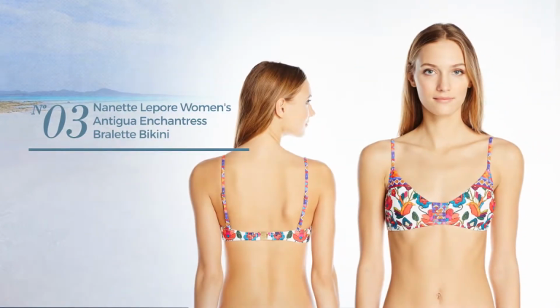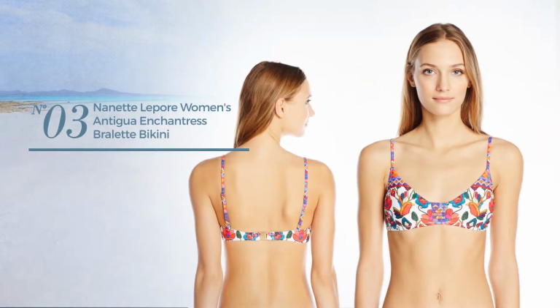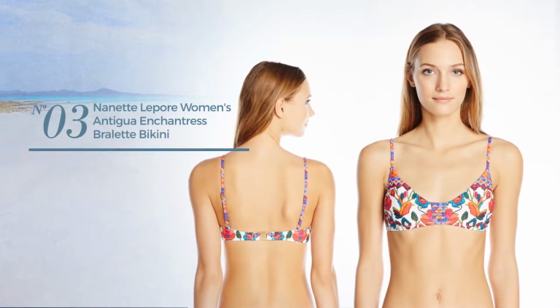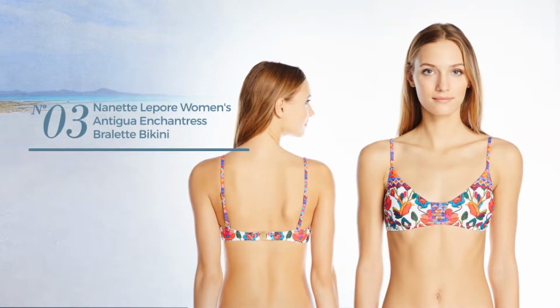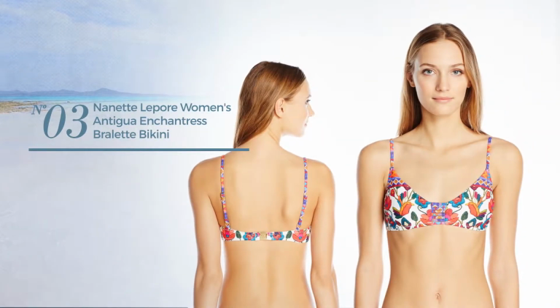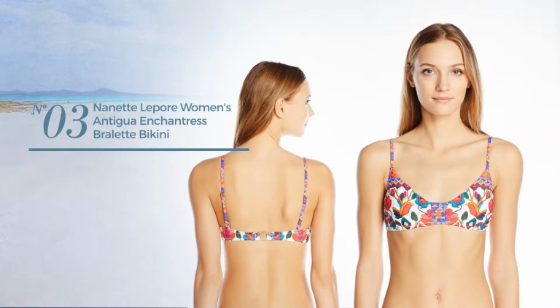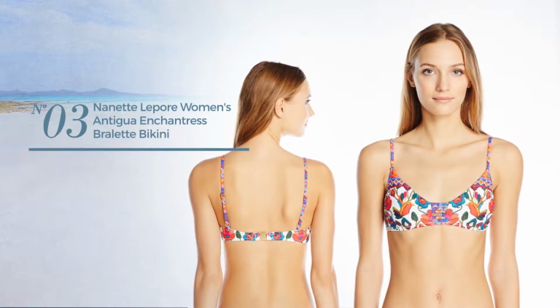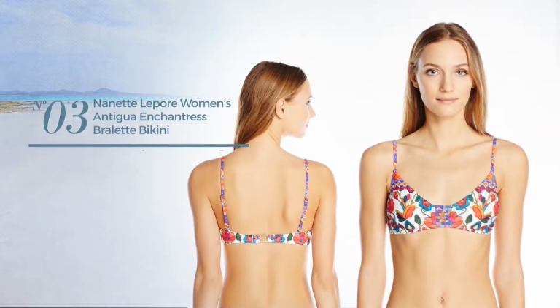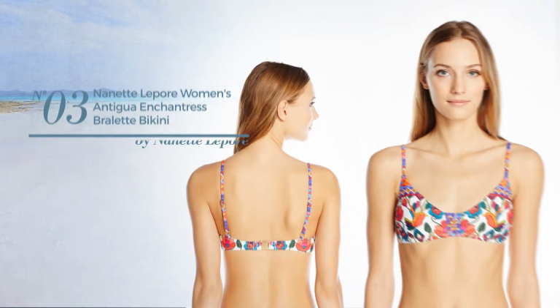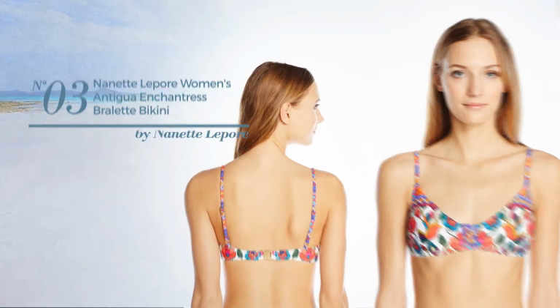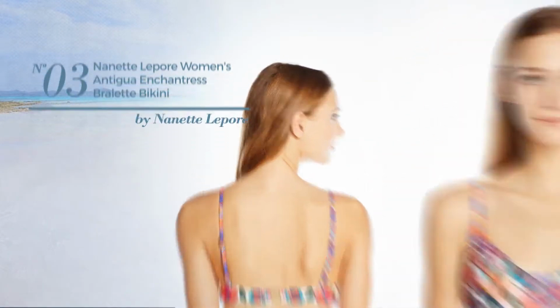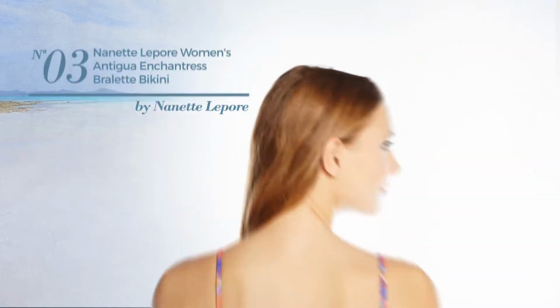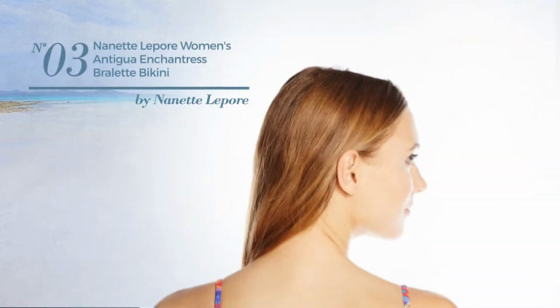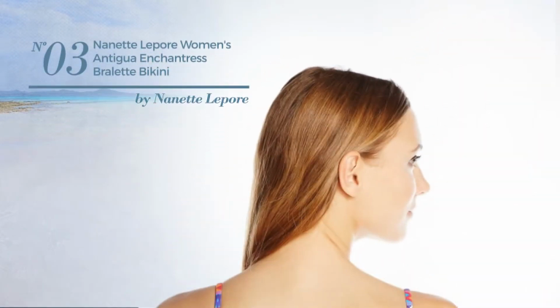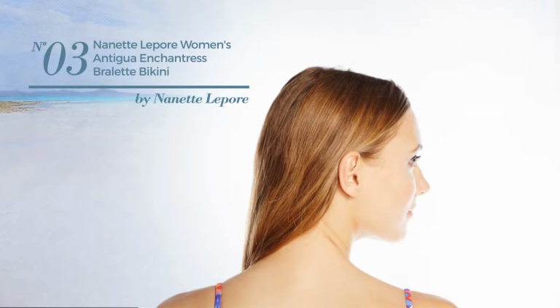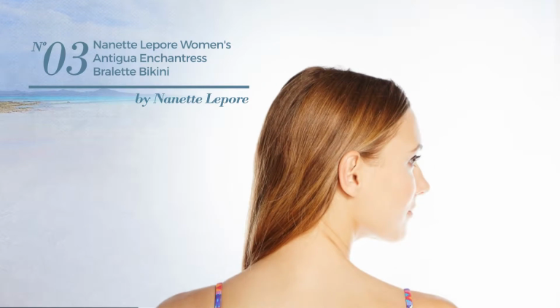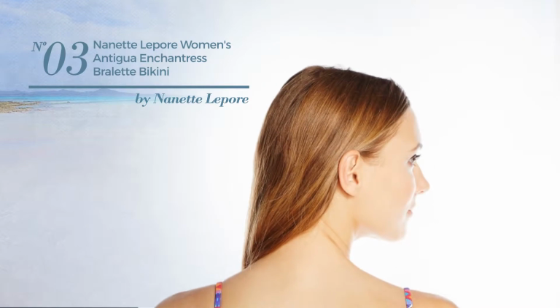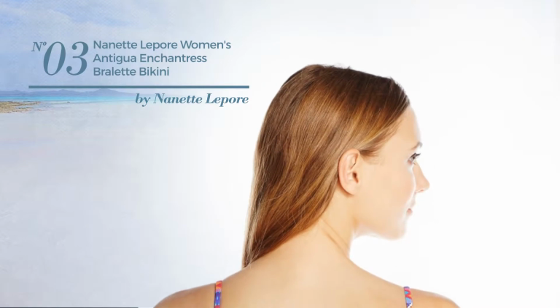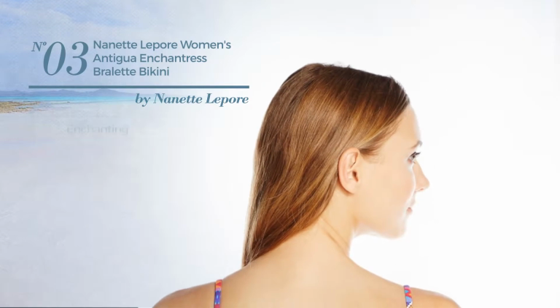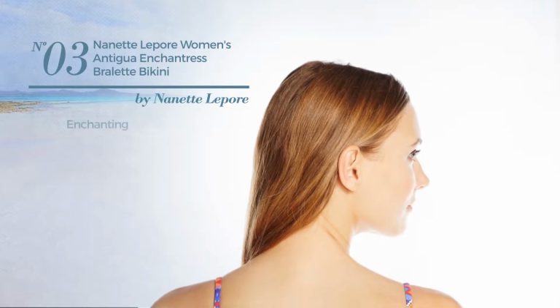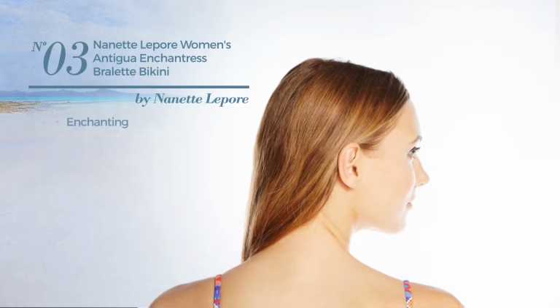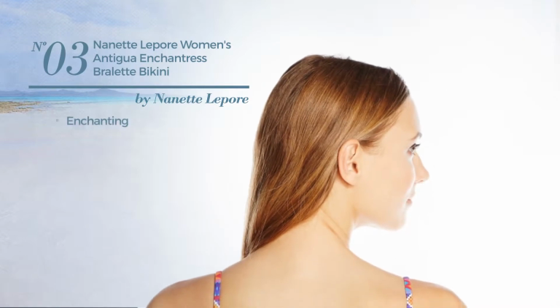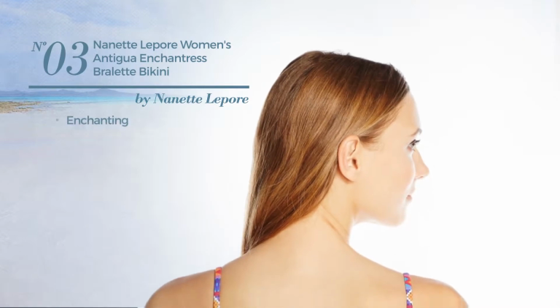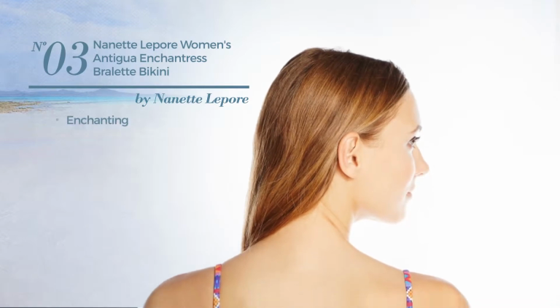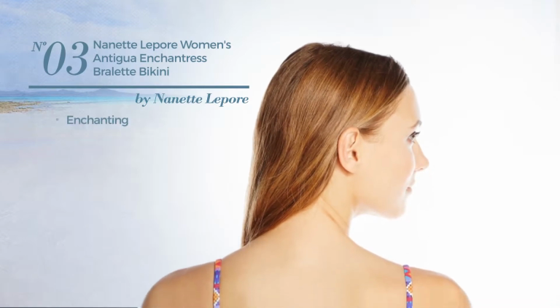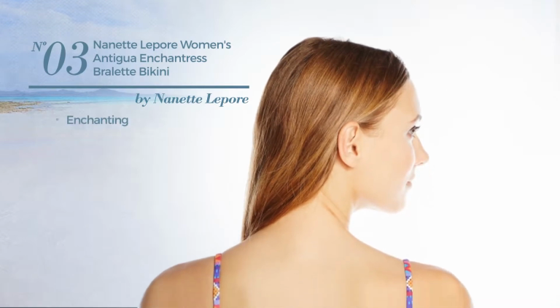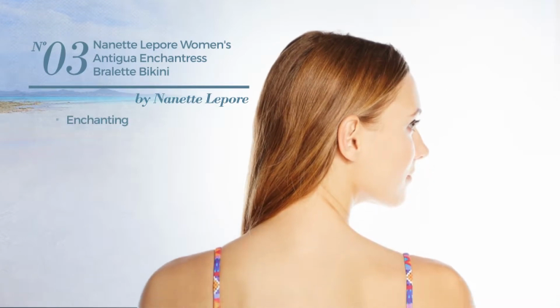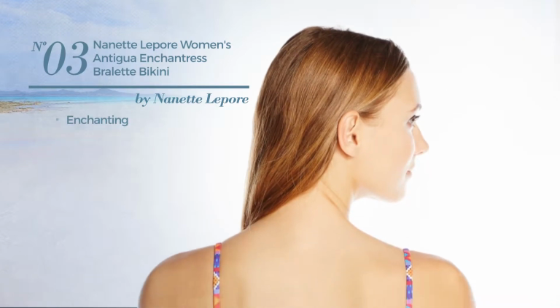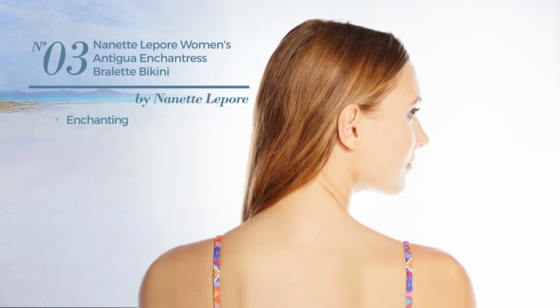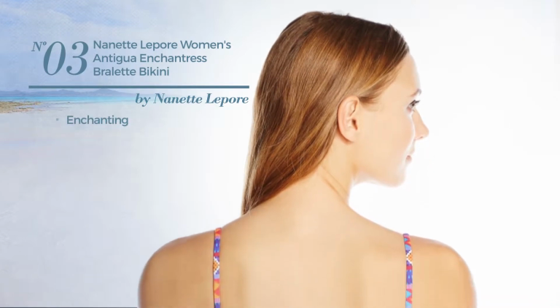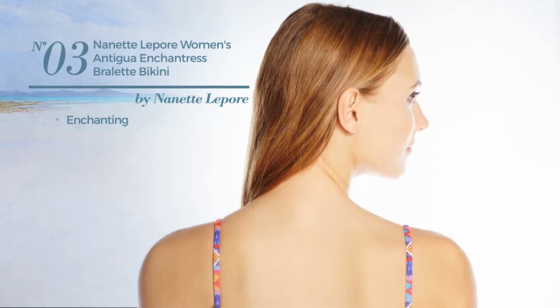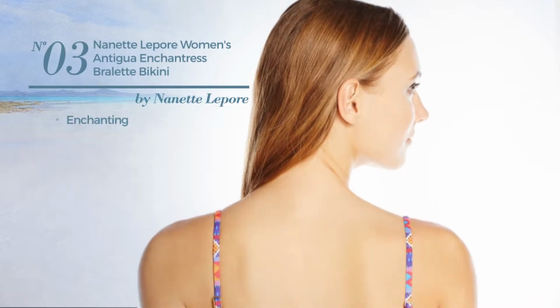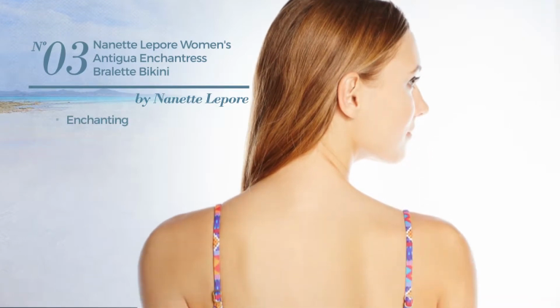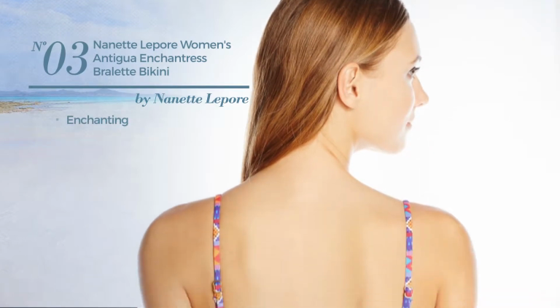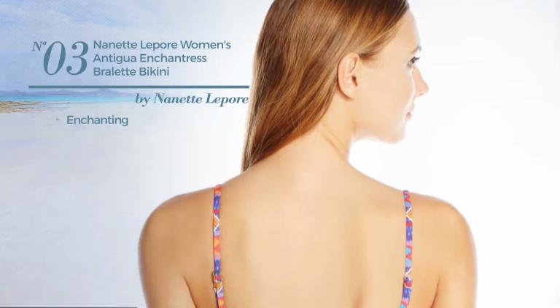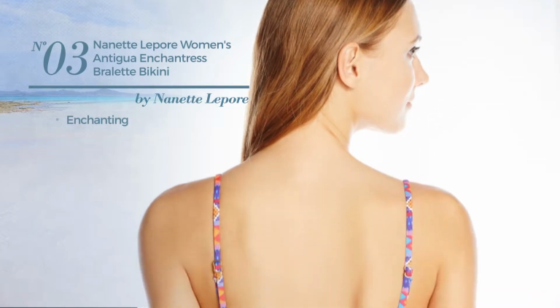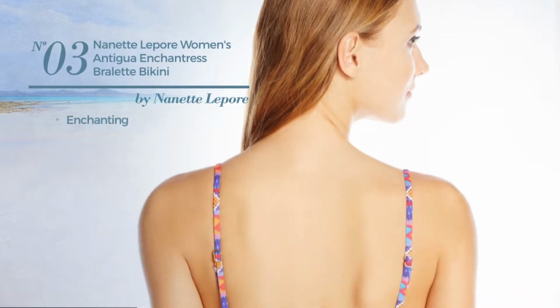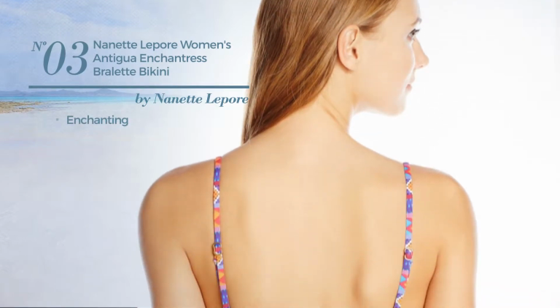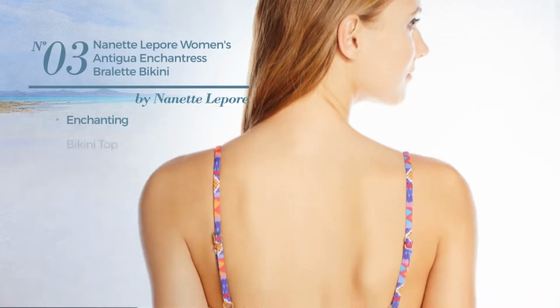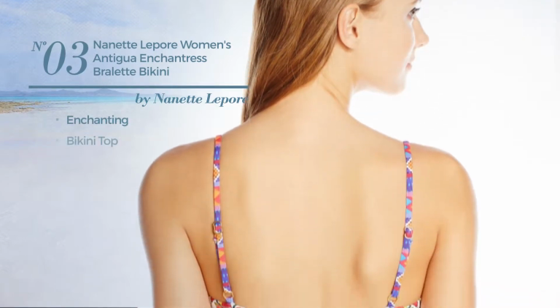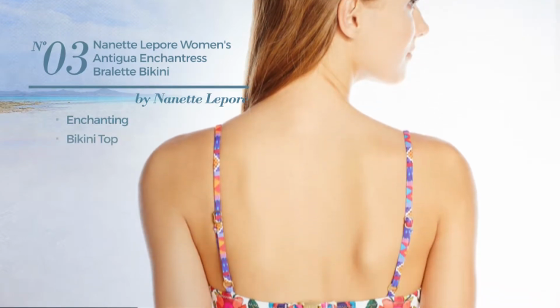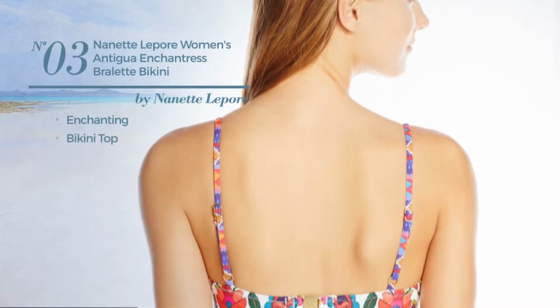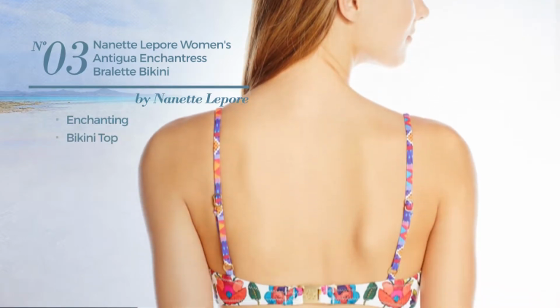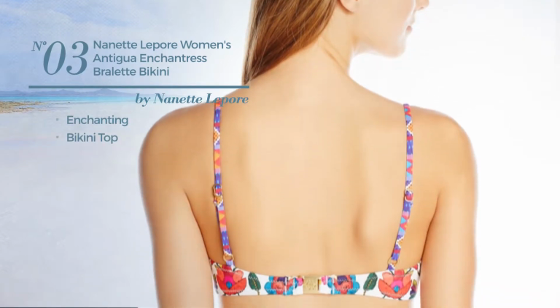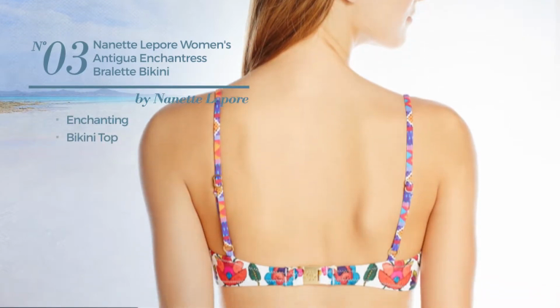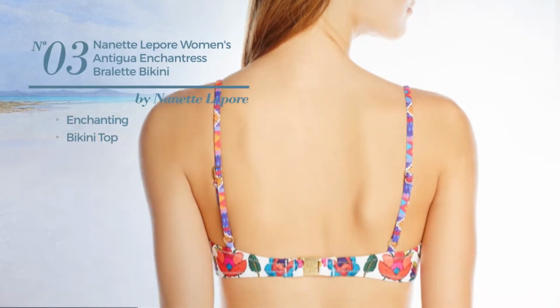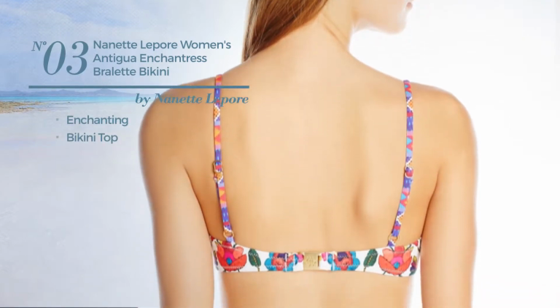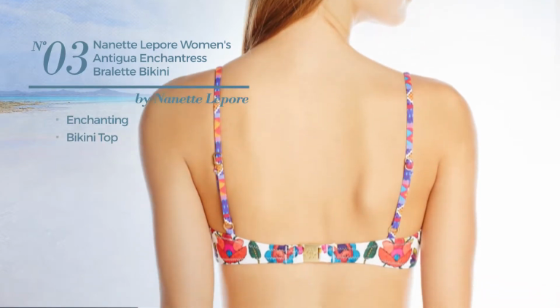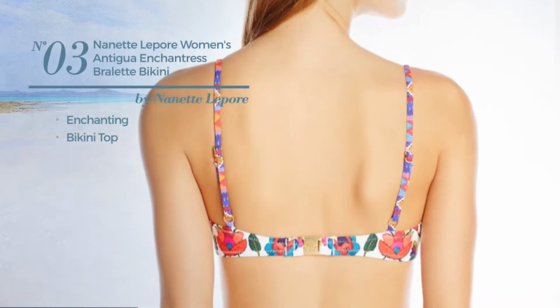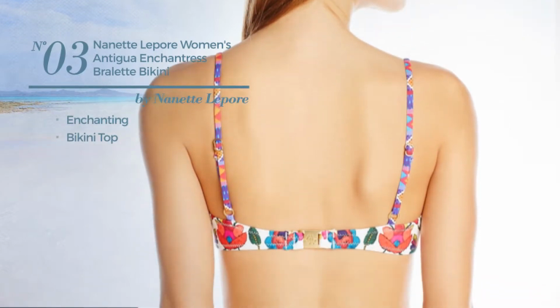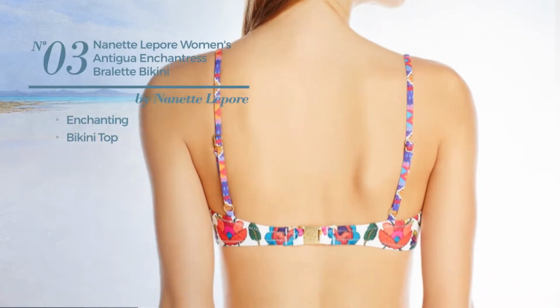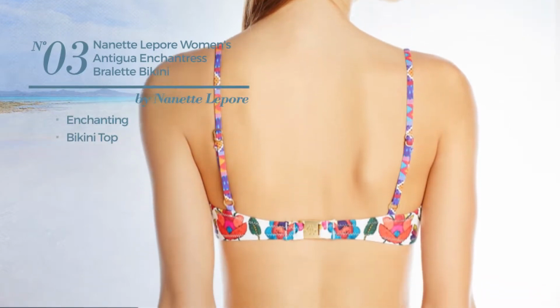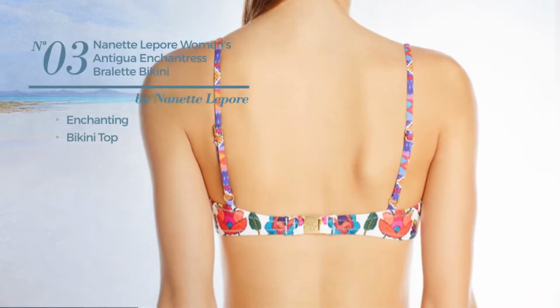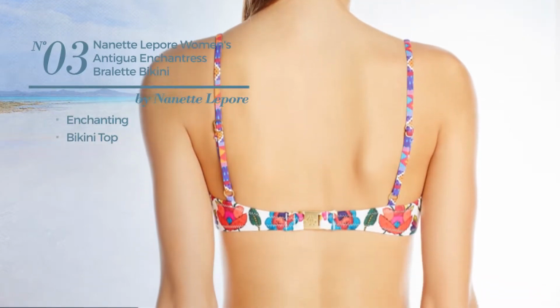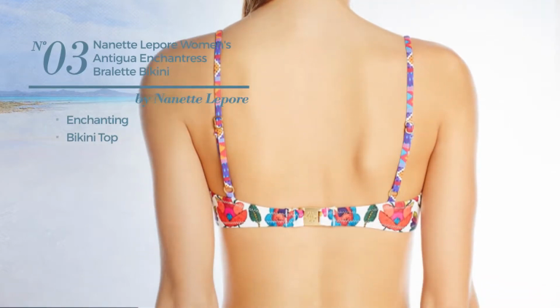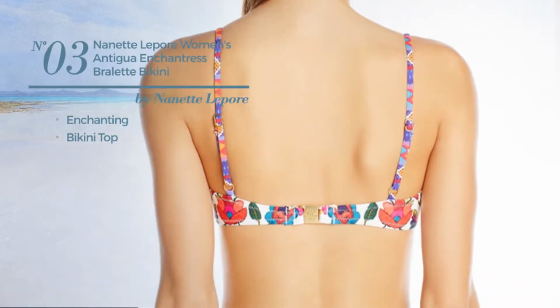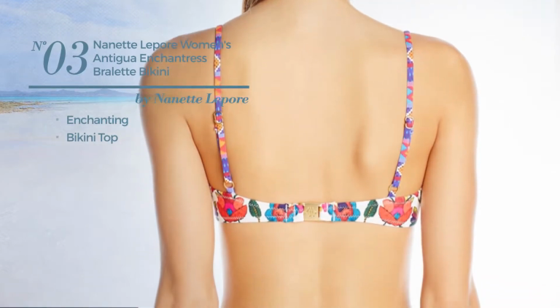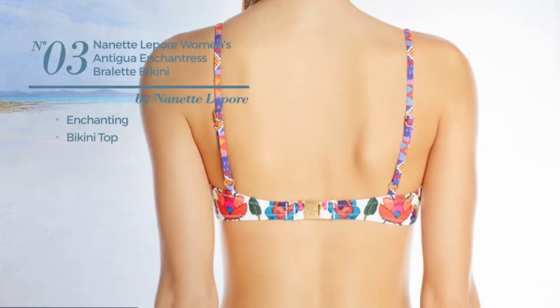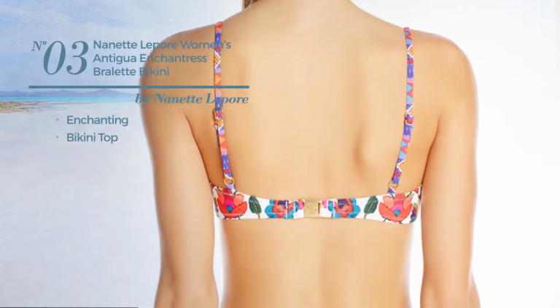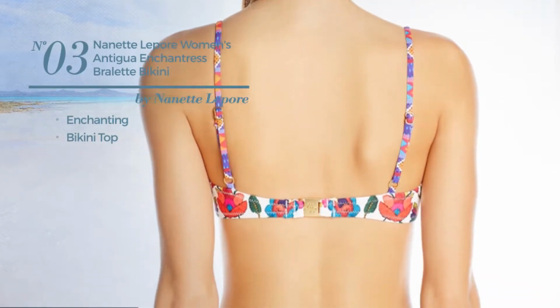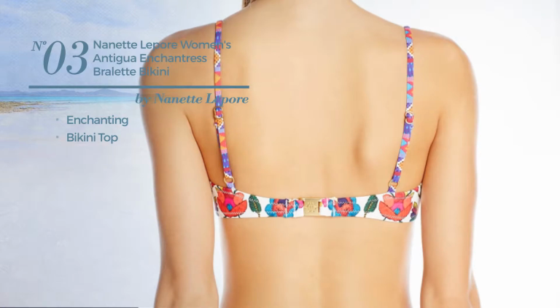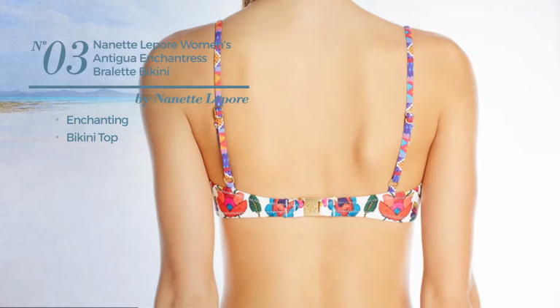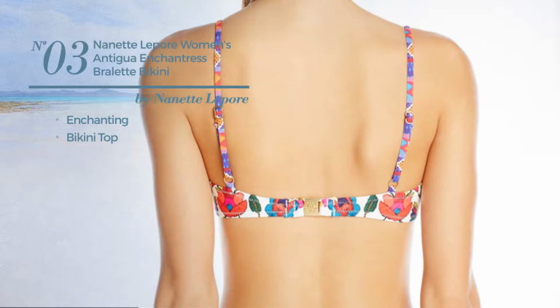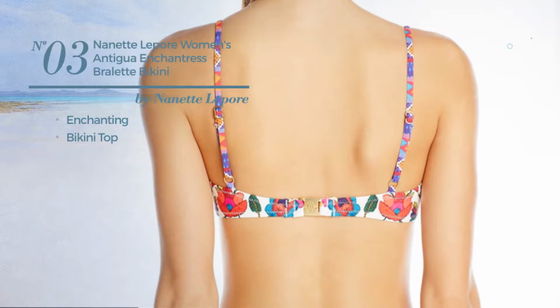Number 3. Featuring an enchanting design with a bikini top. Available just in this color.